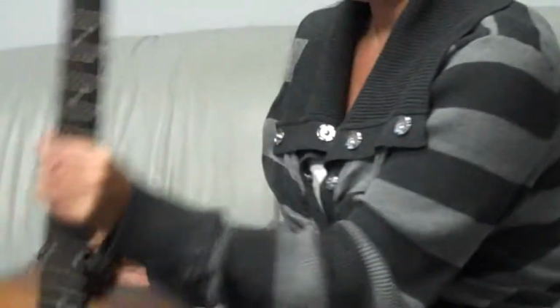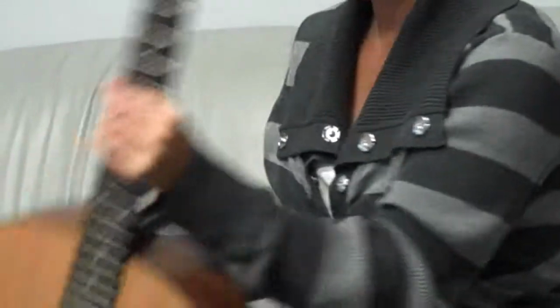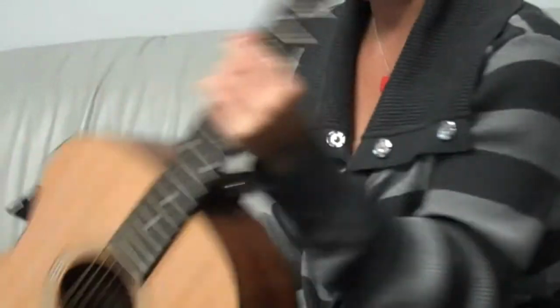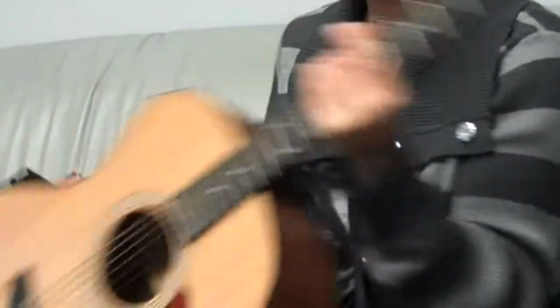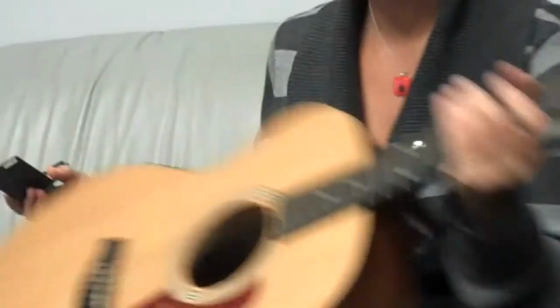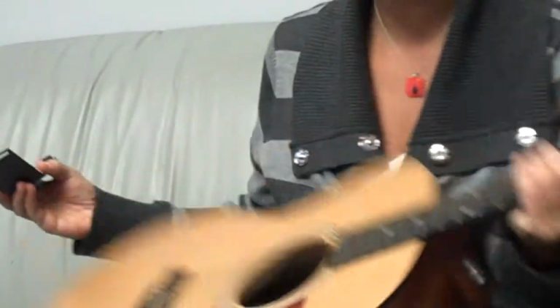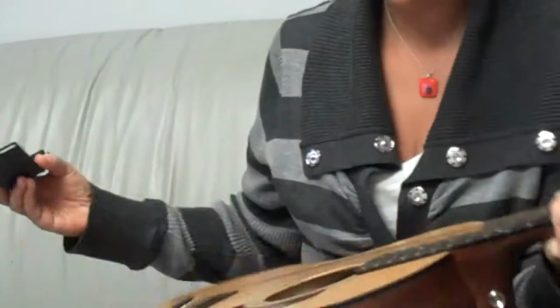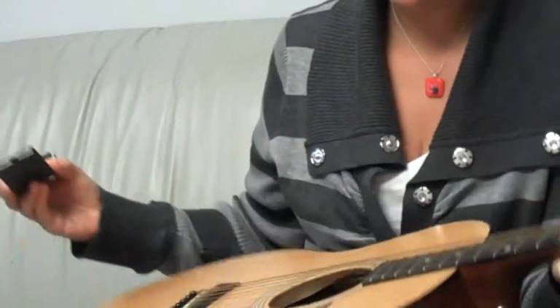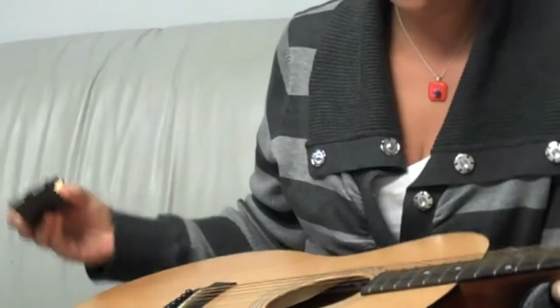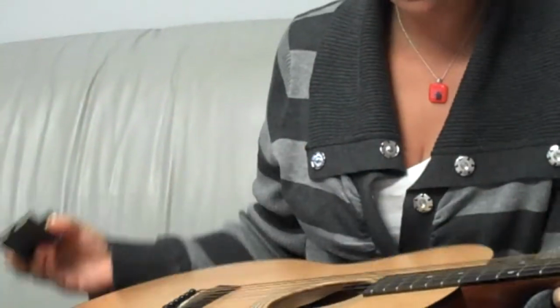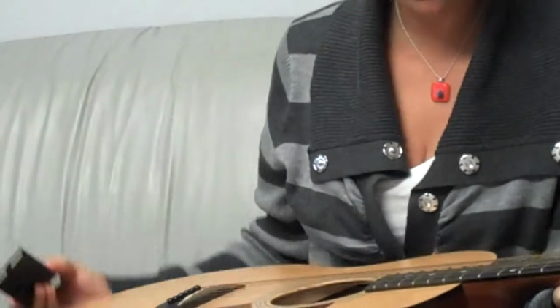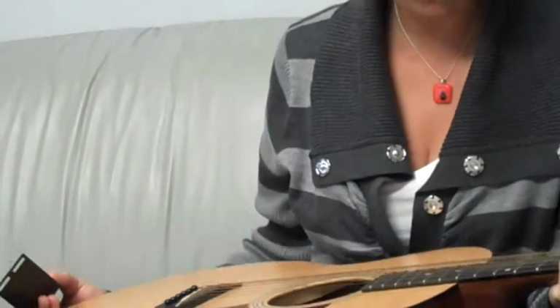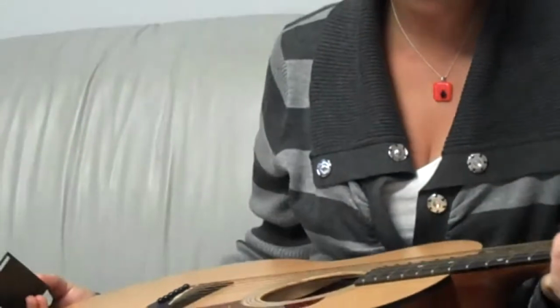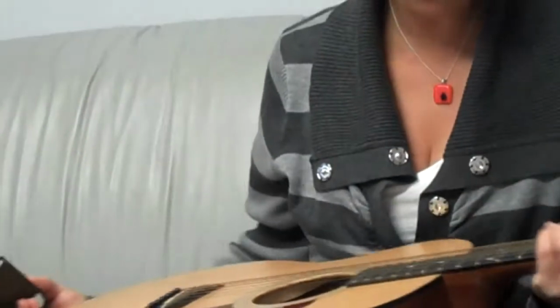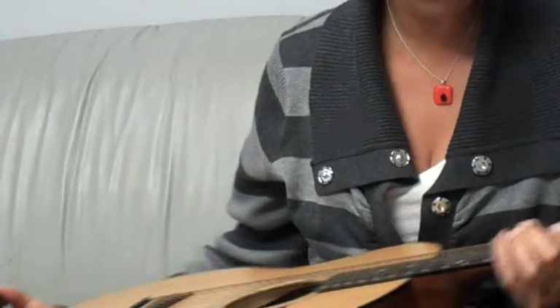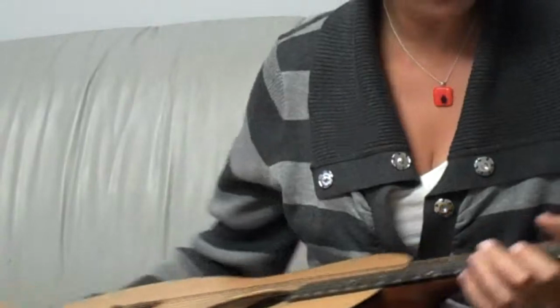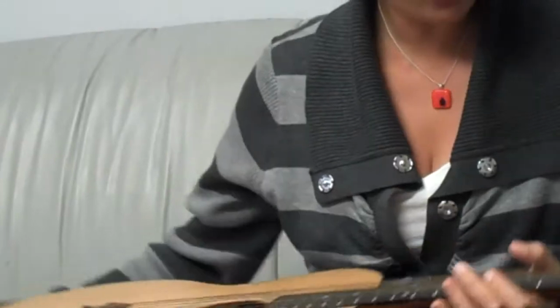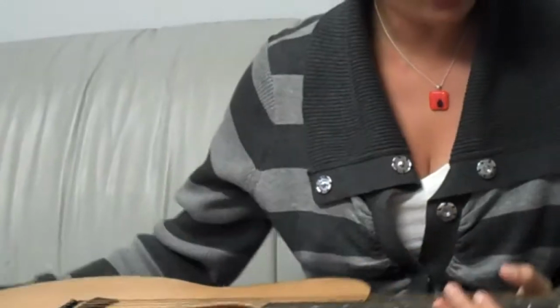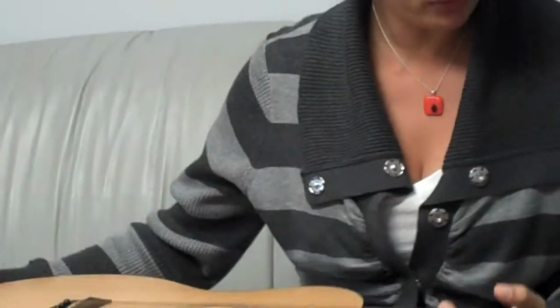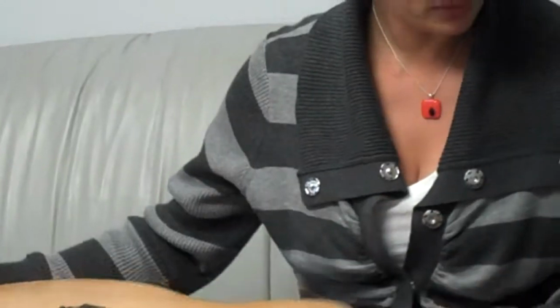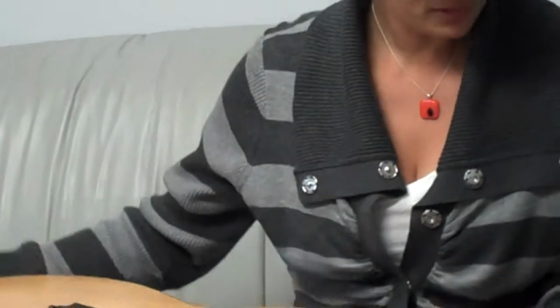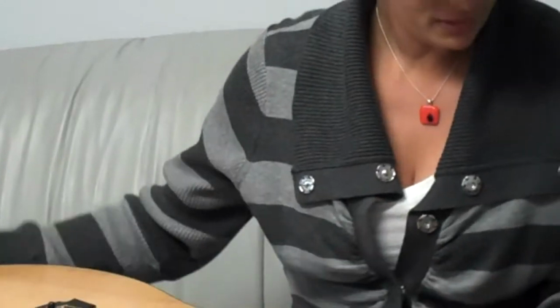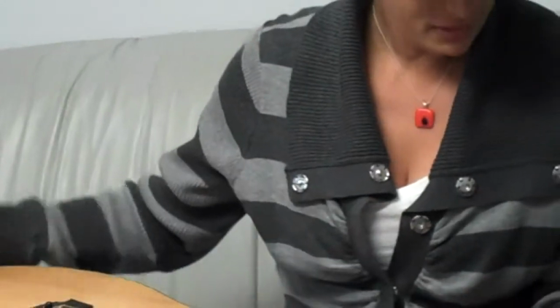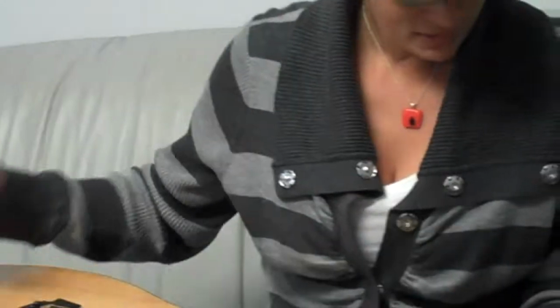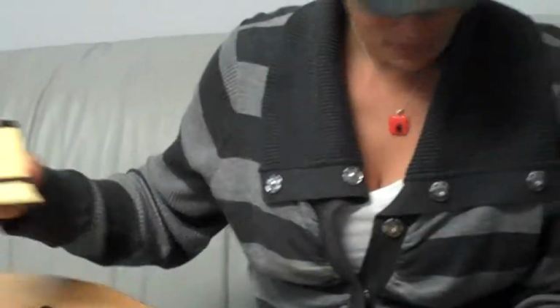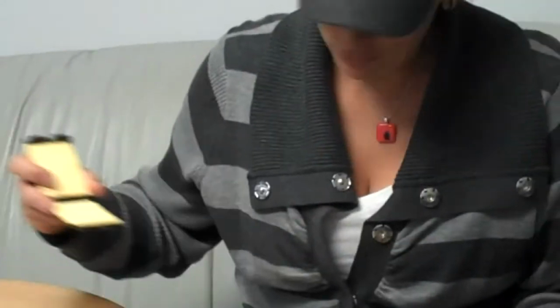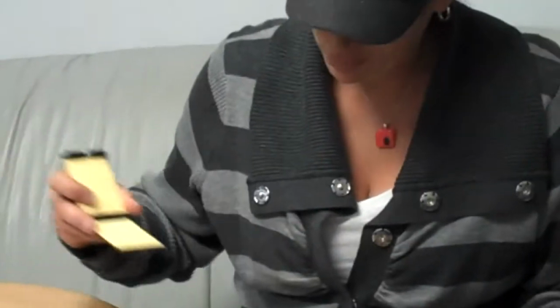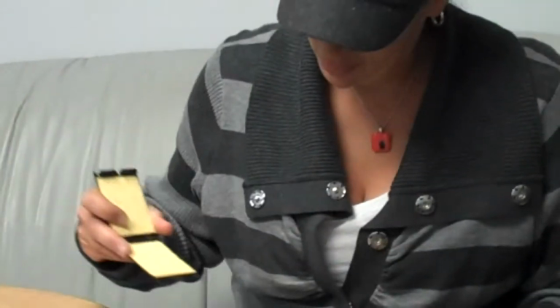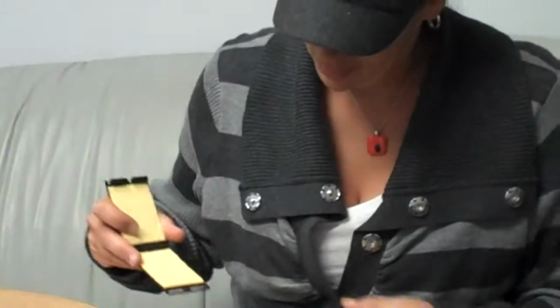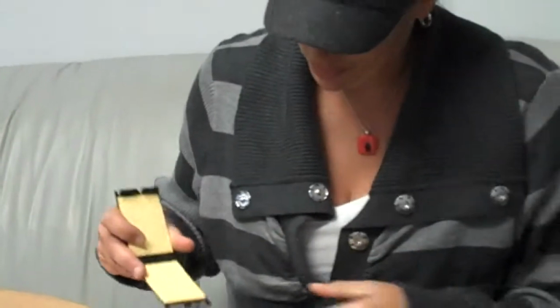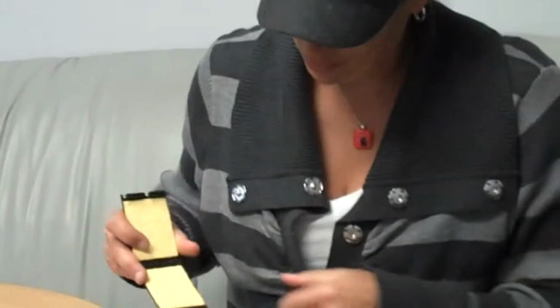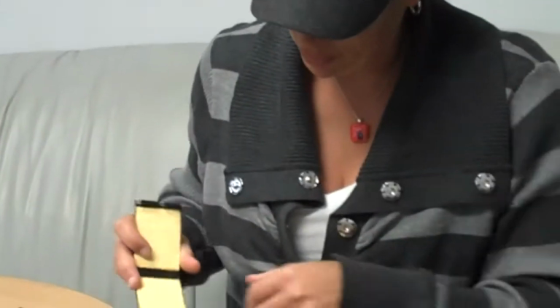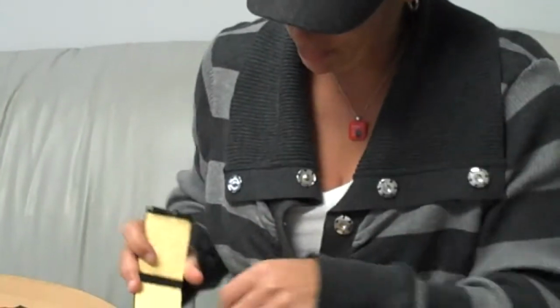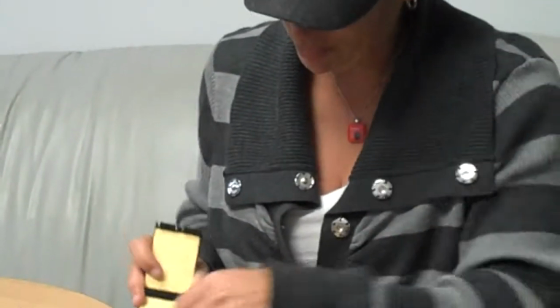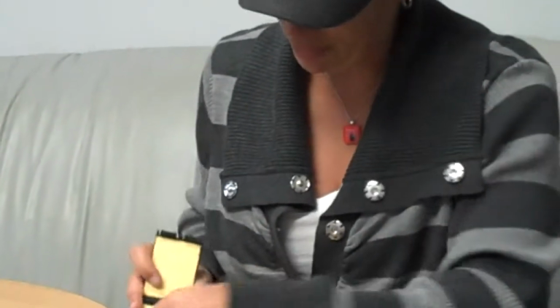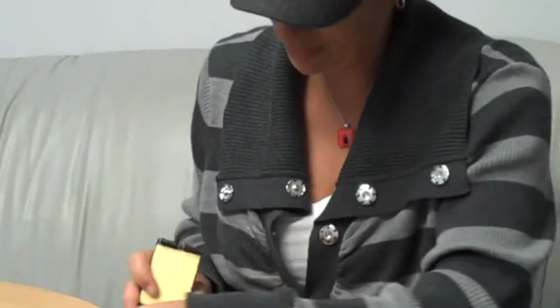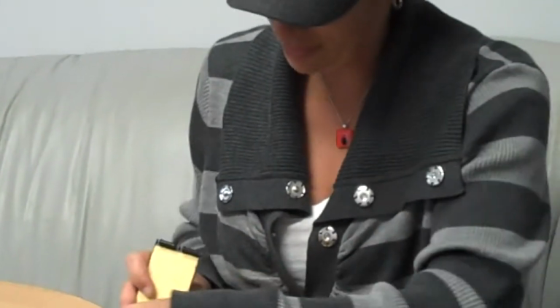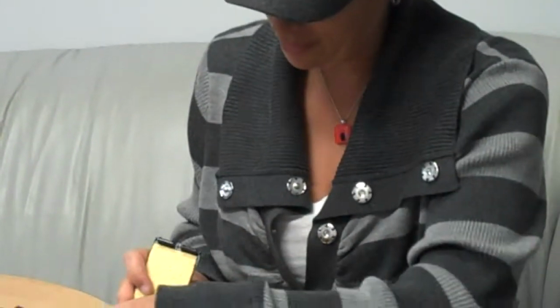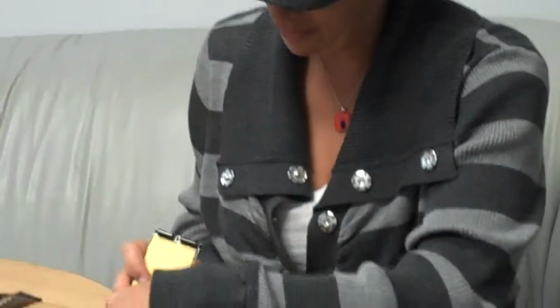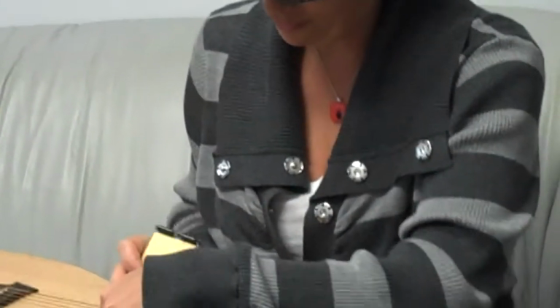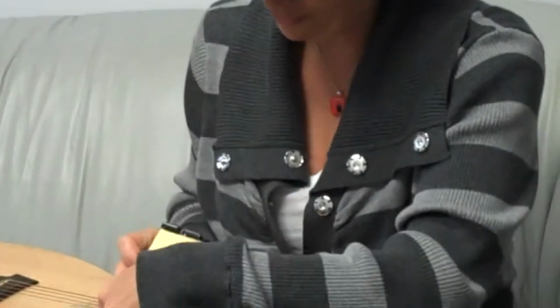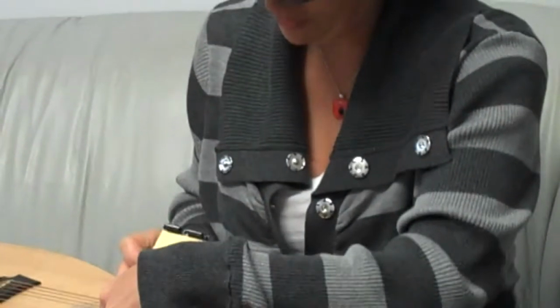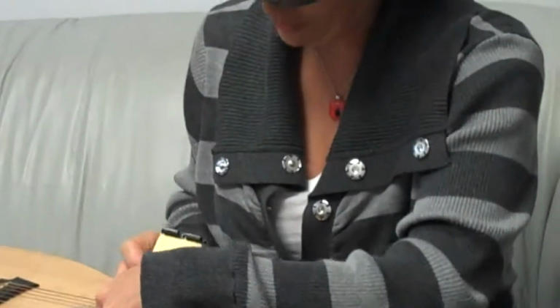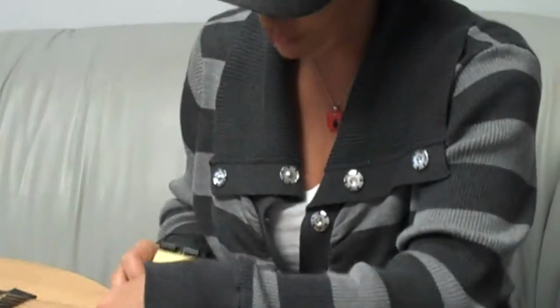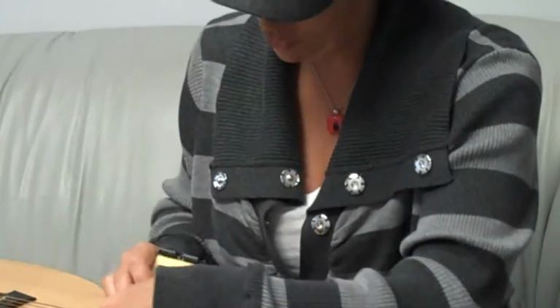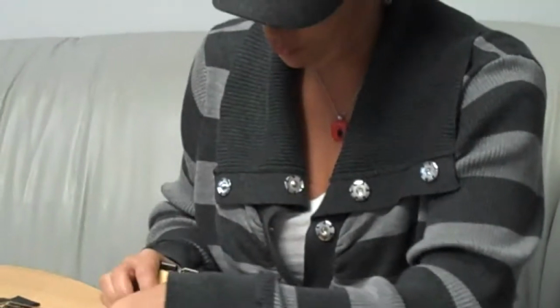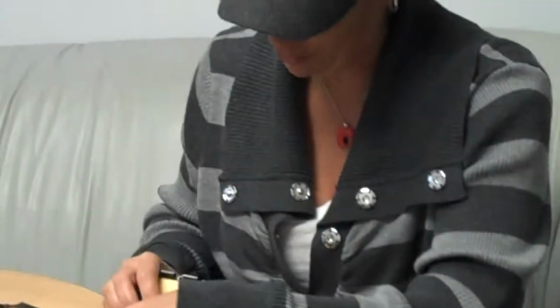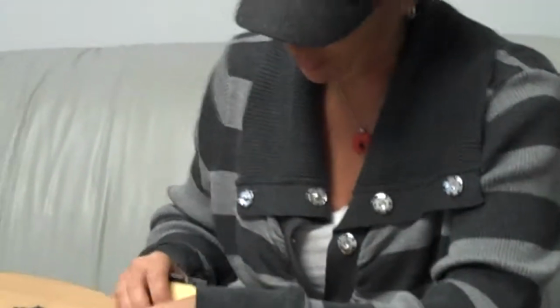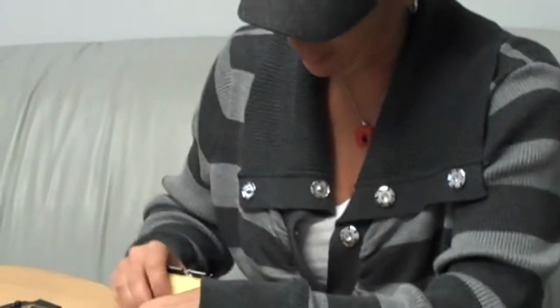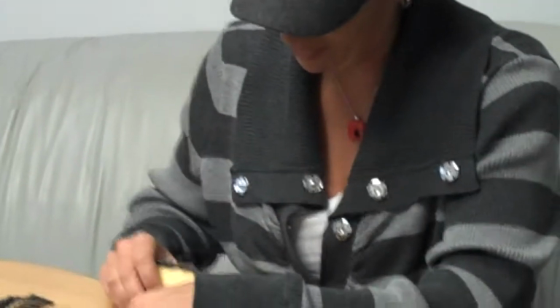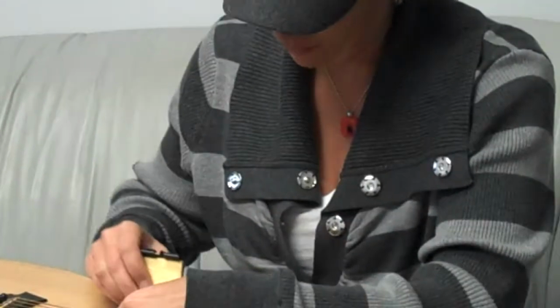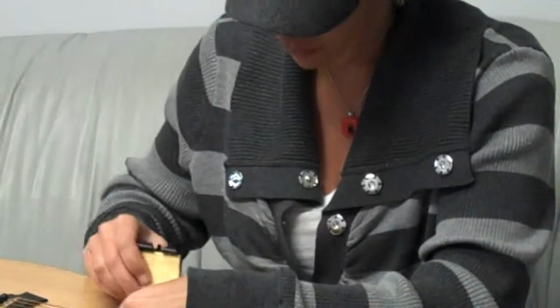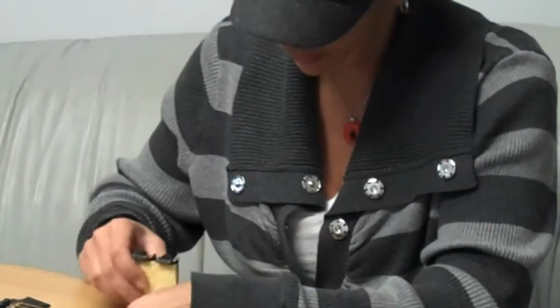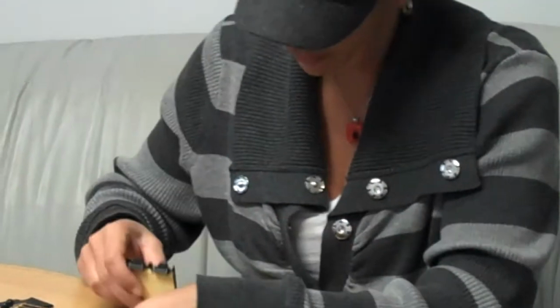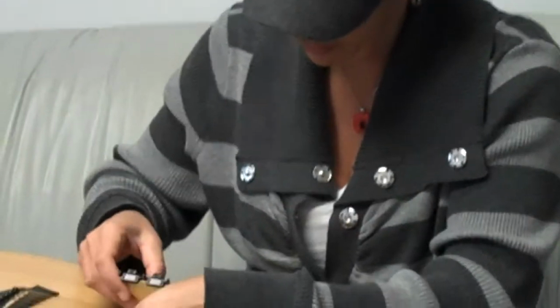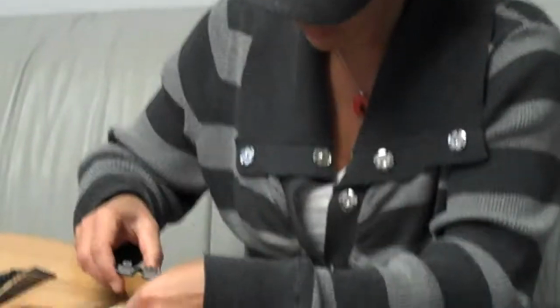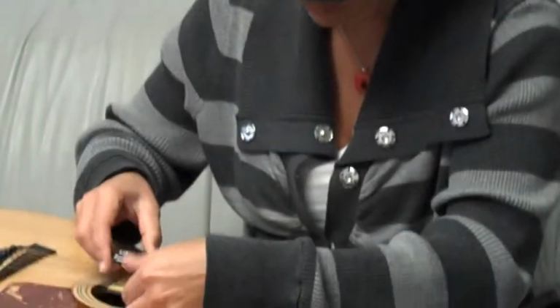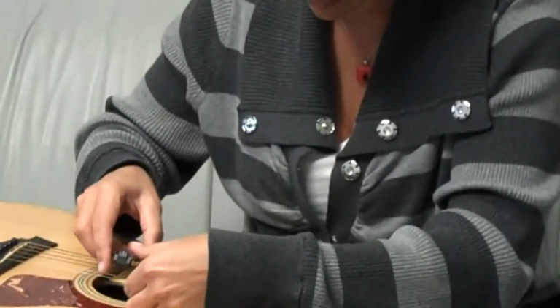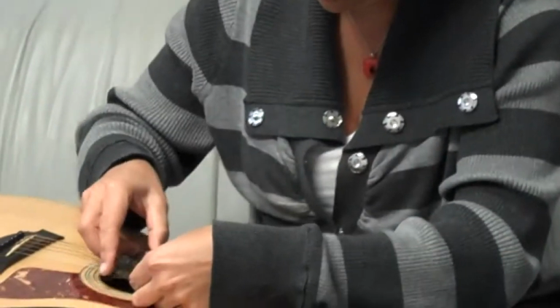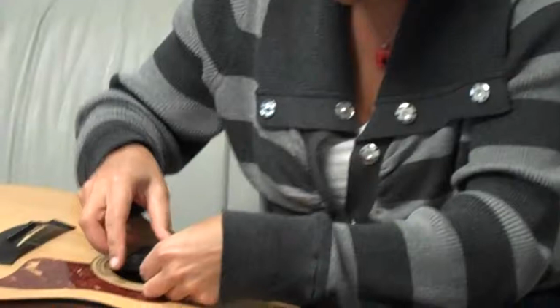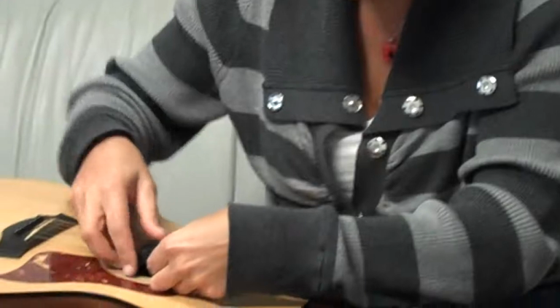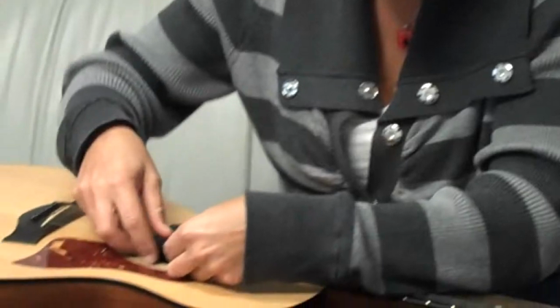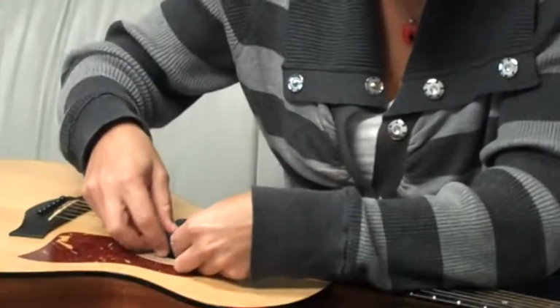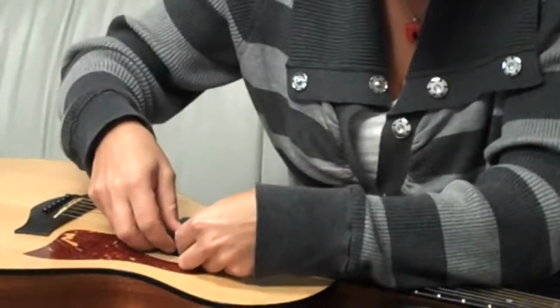Take my guitar. Now you really can't see how dirty they are, but they are super dirty. They haven't been cleaned in a long, long time.